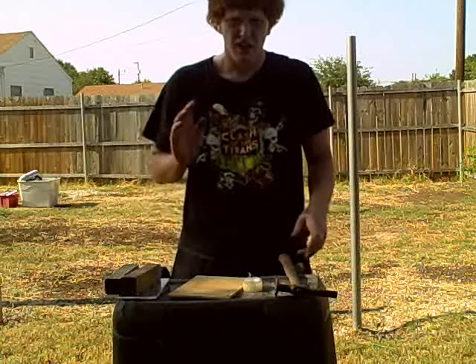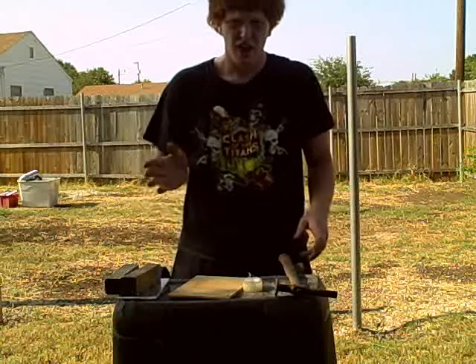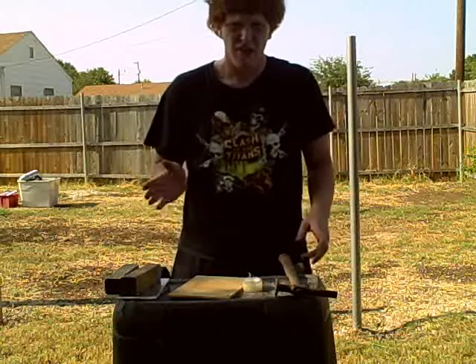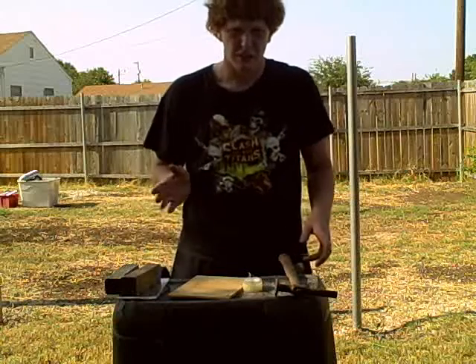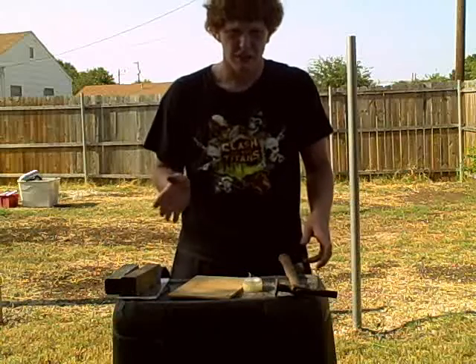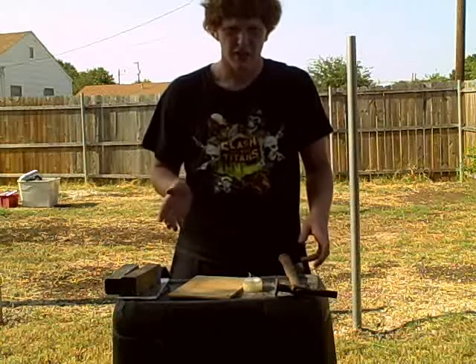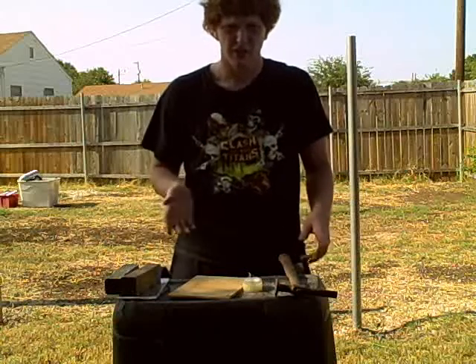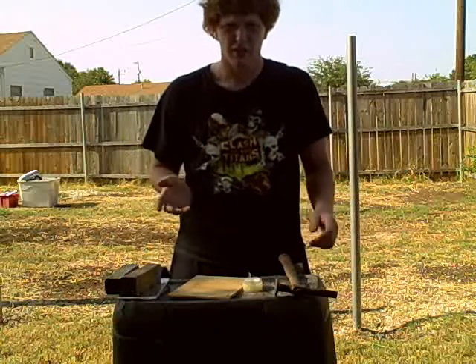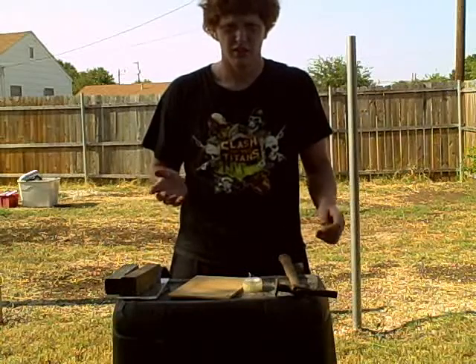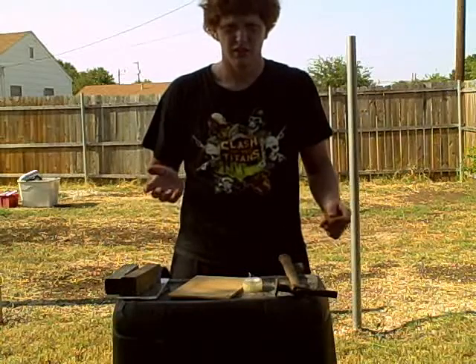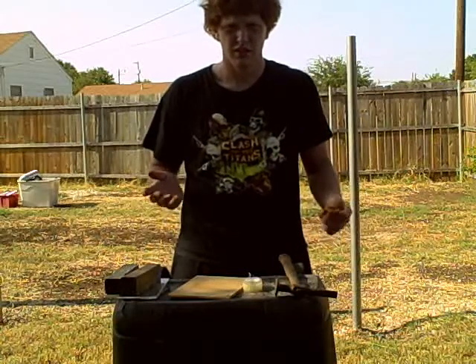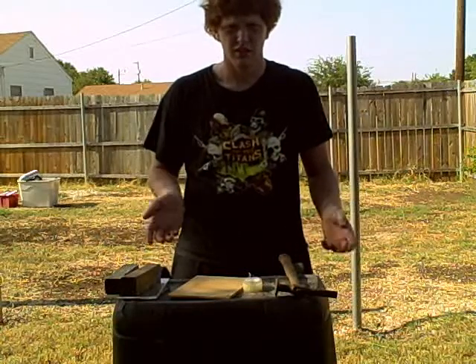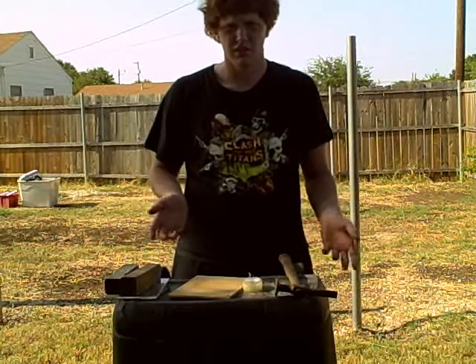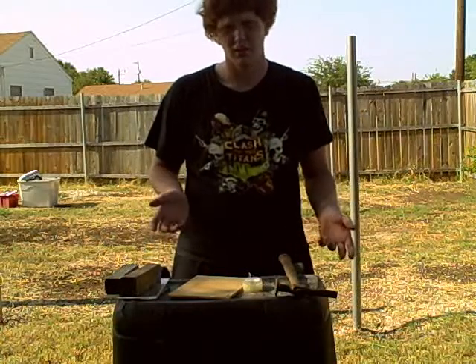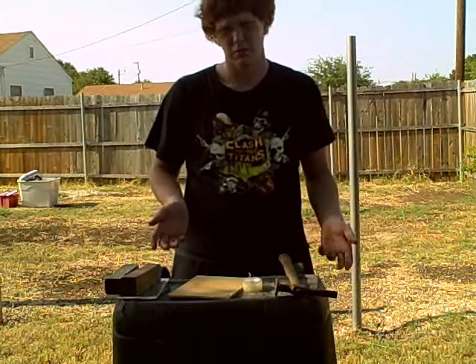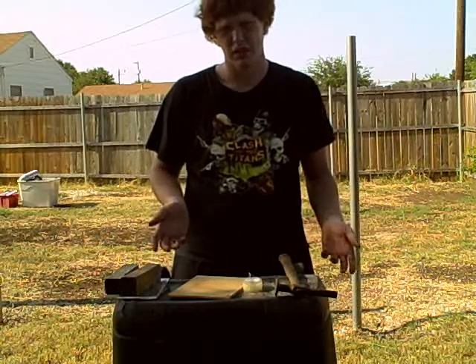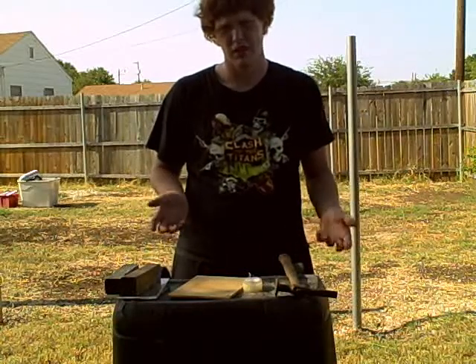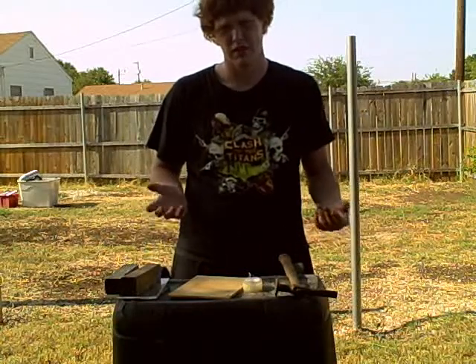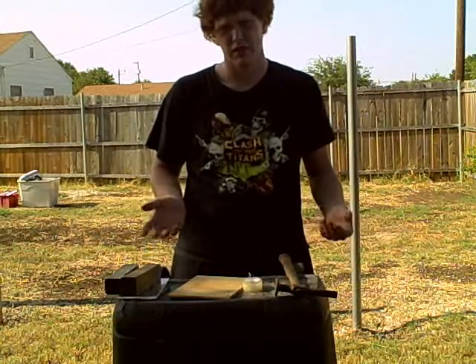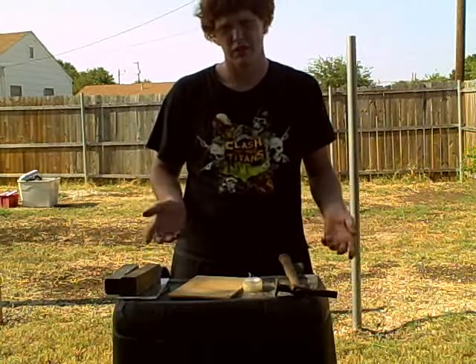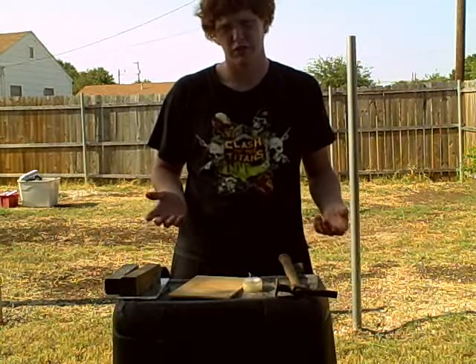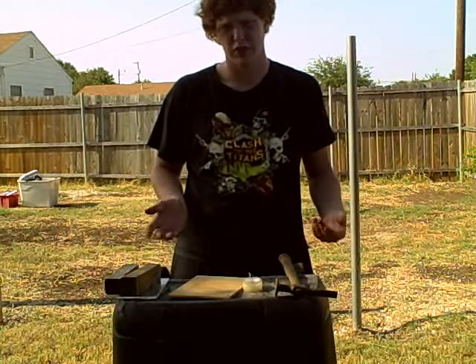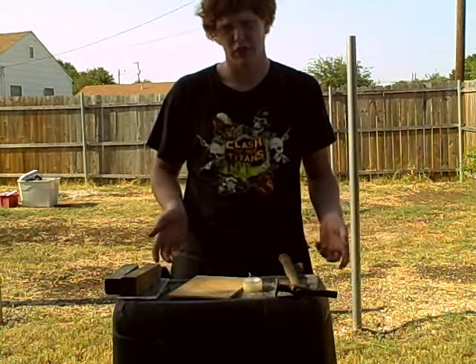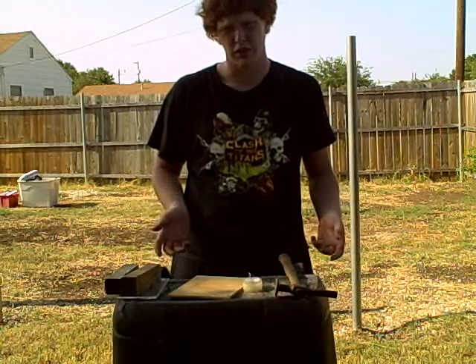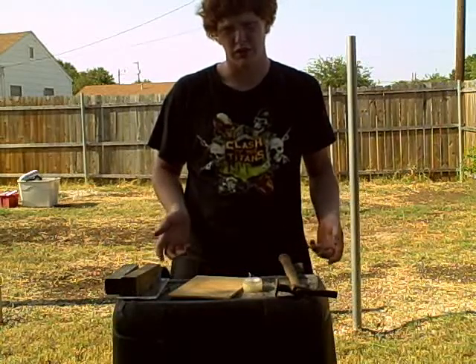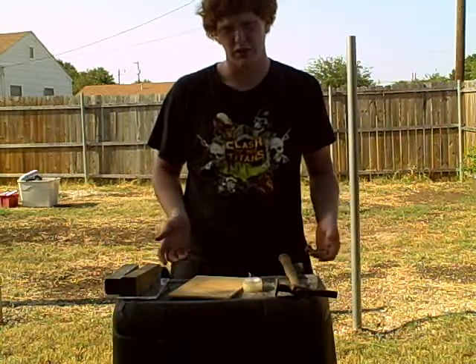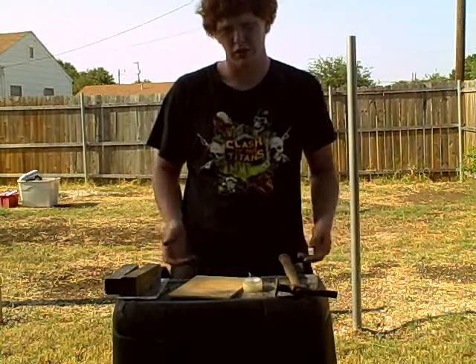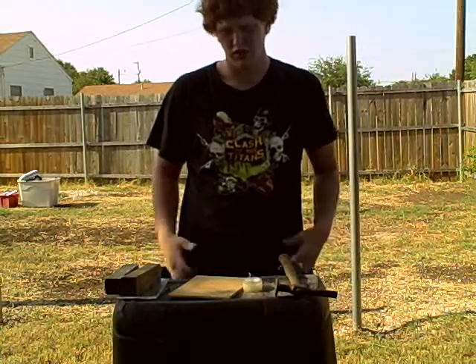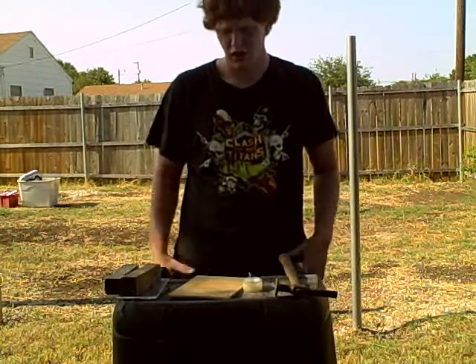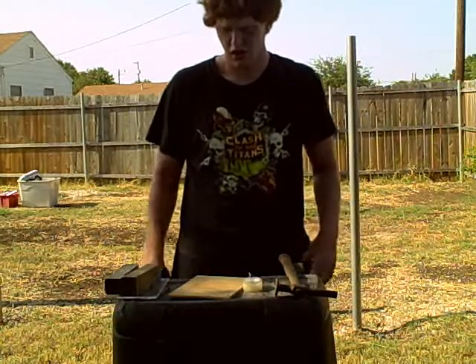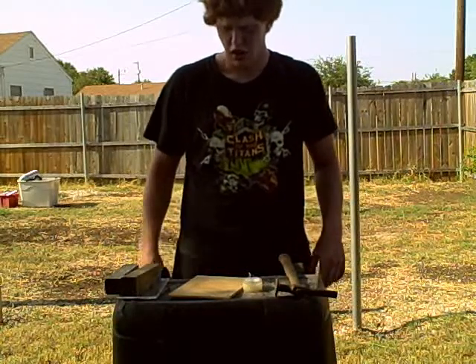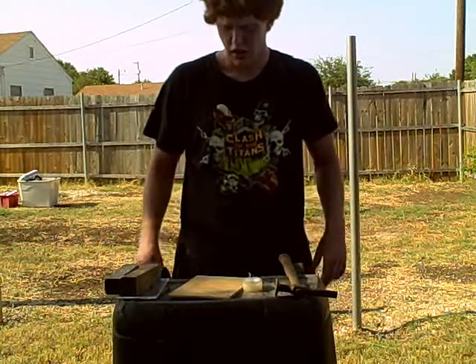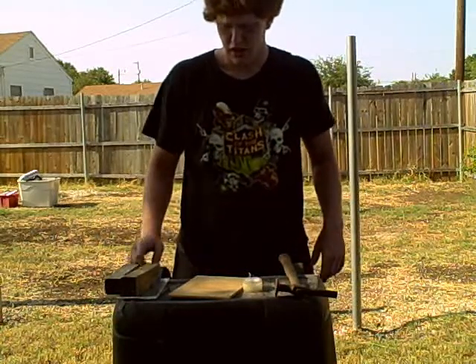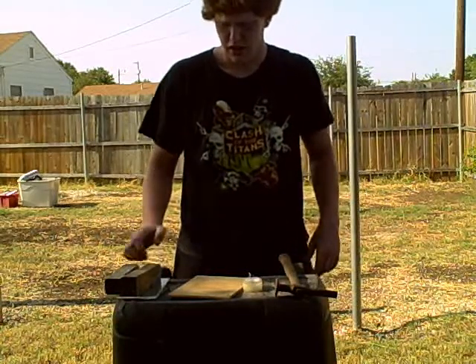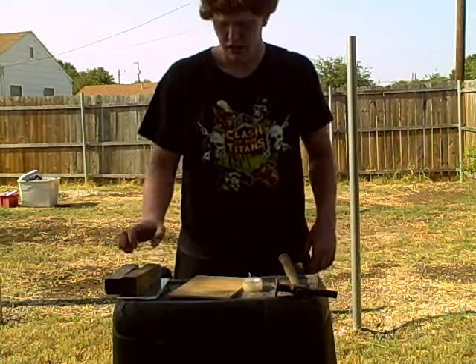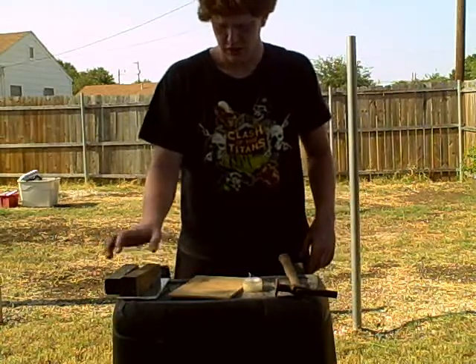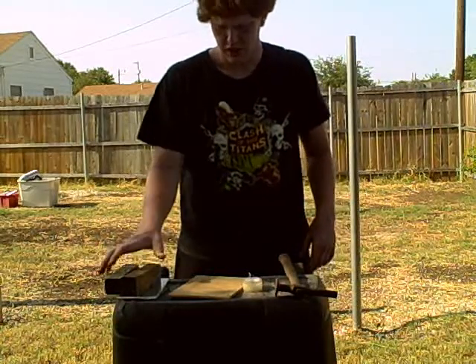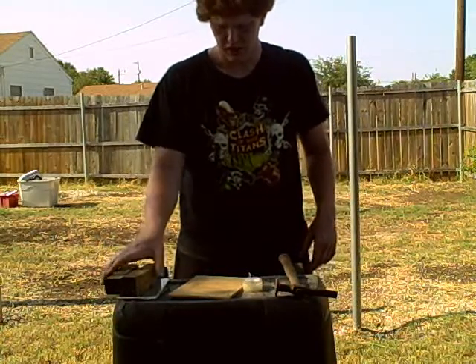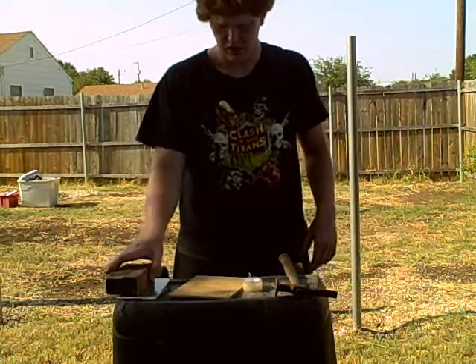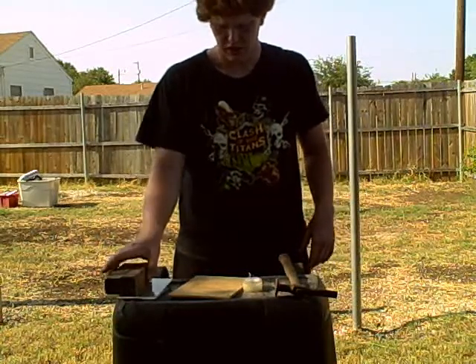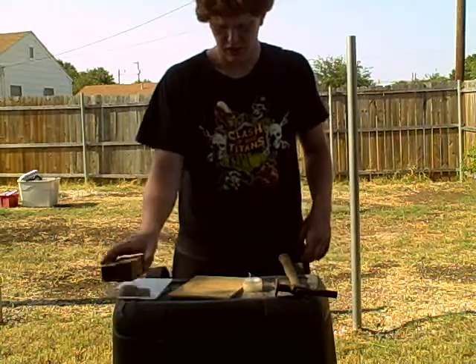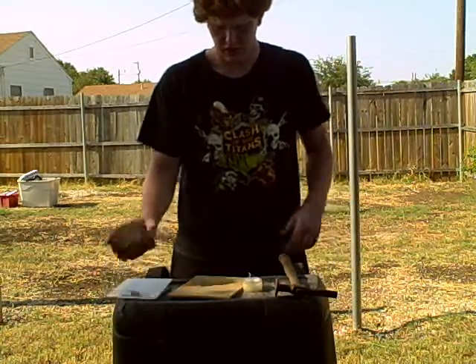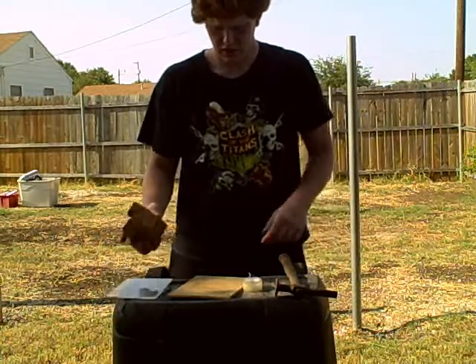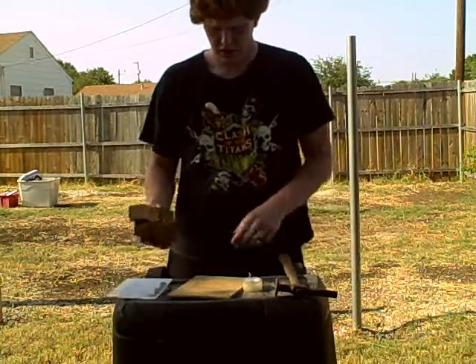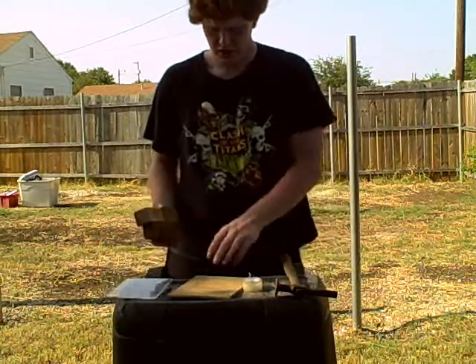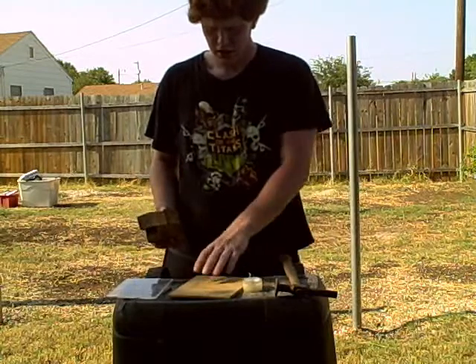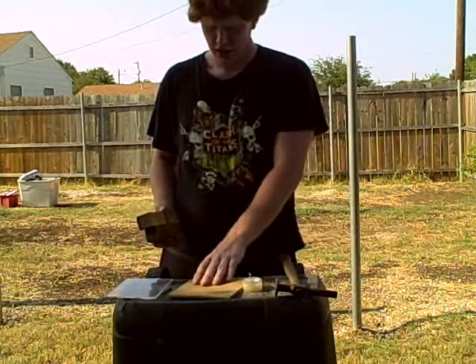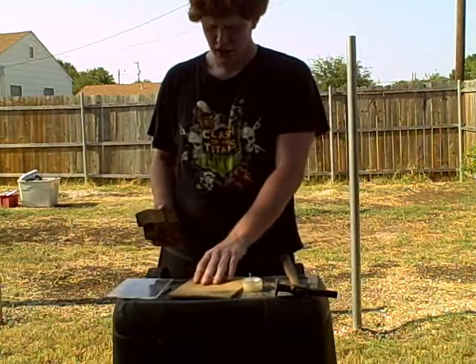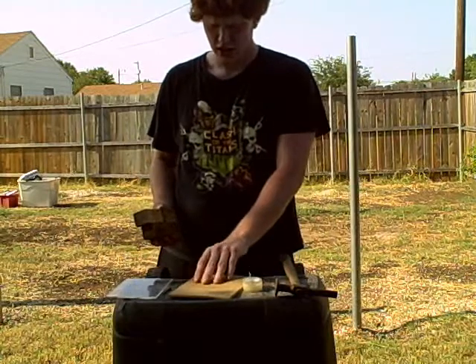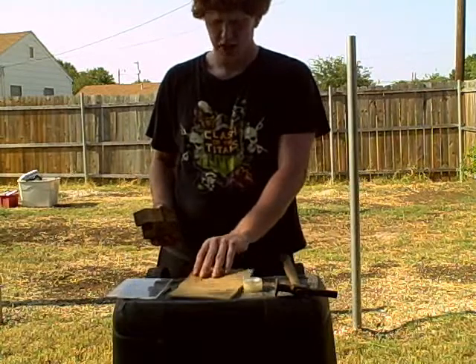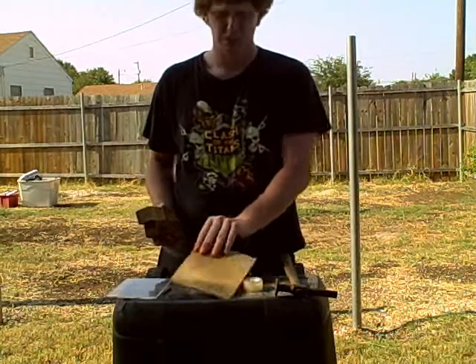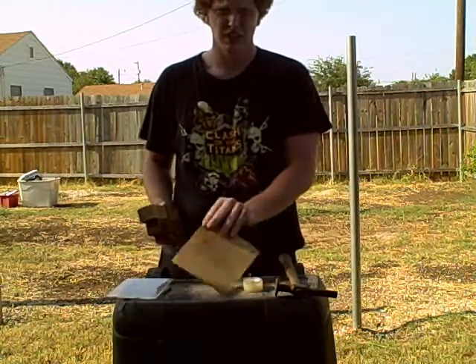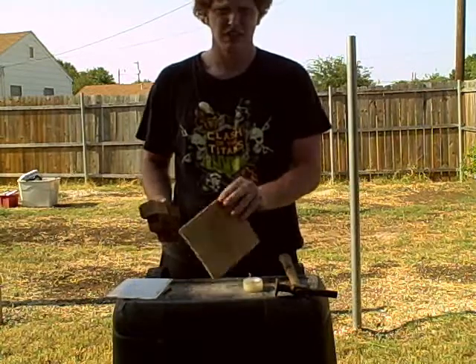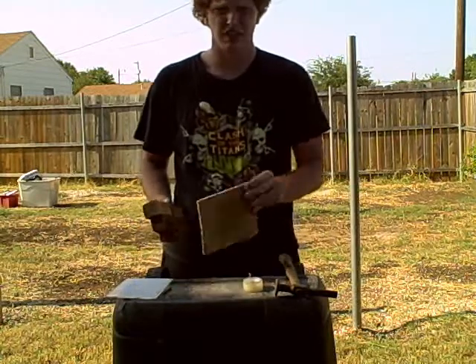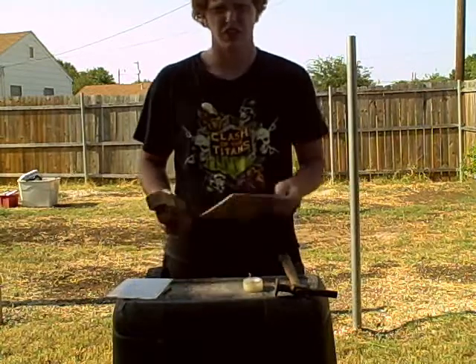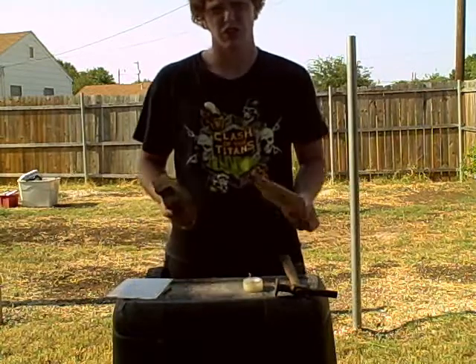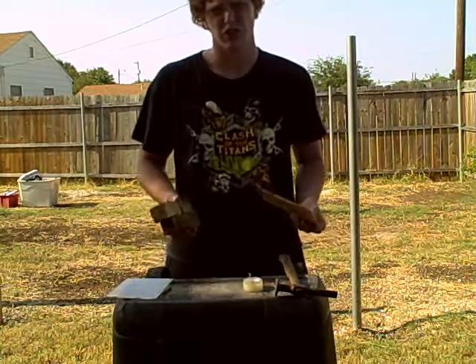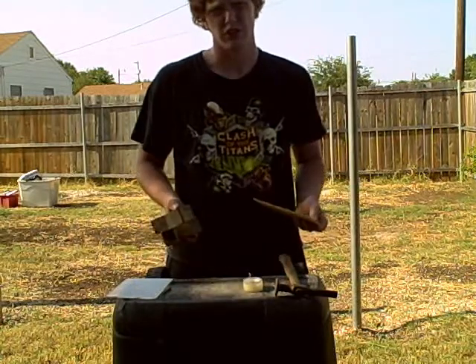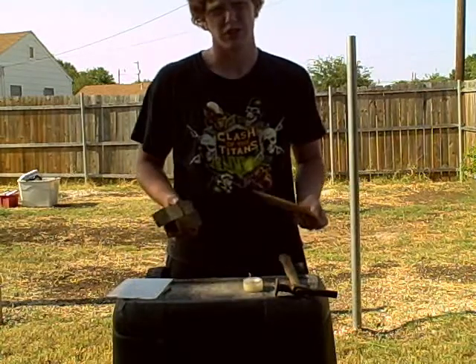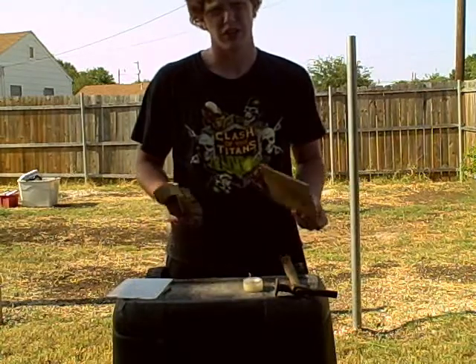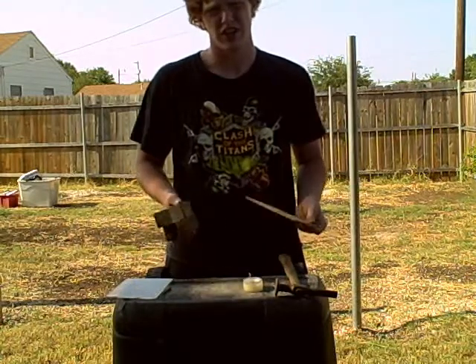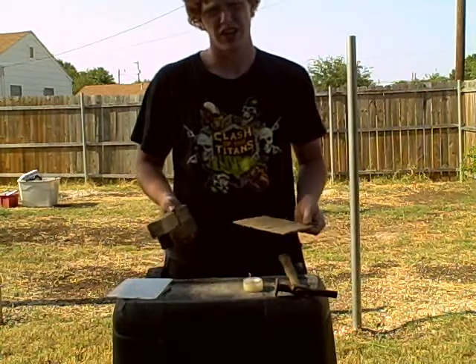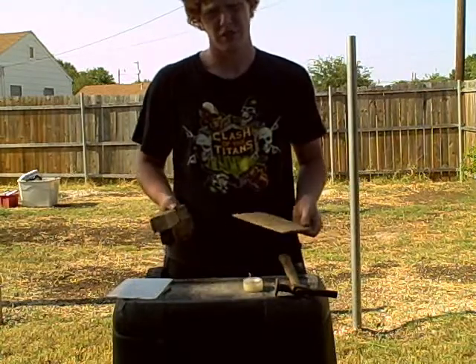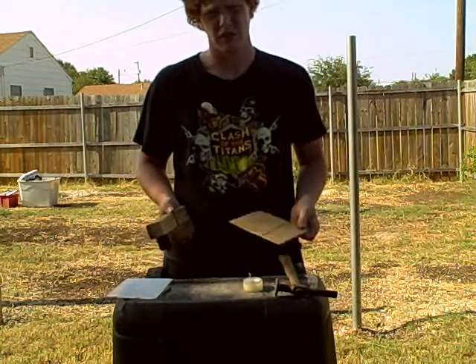Hi everybody, this is my video tutorial on how to make a ballistic shield for your camera.